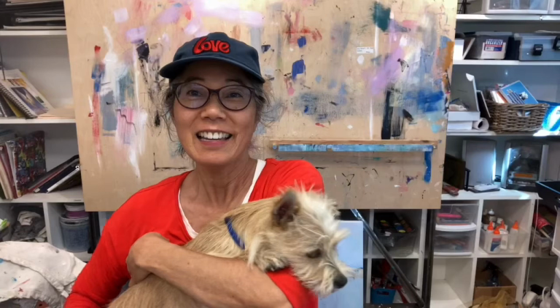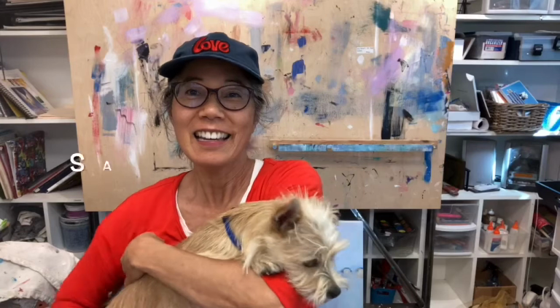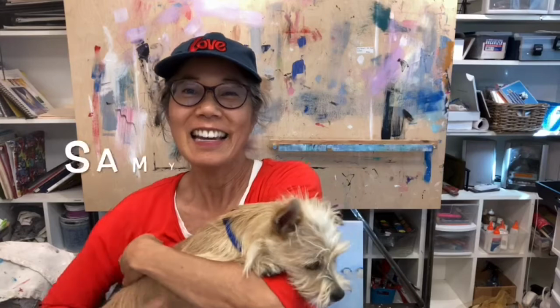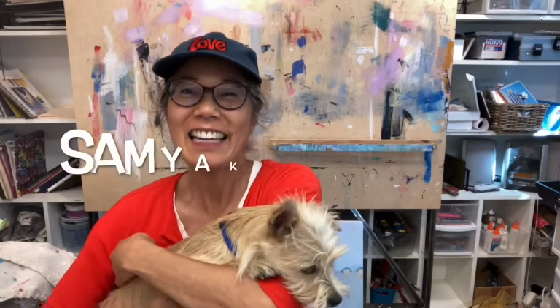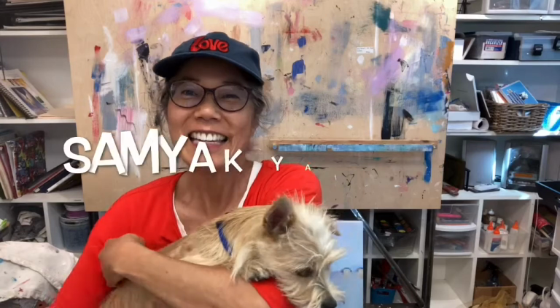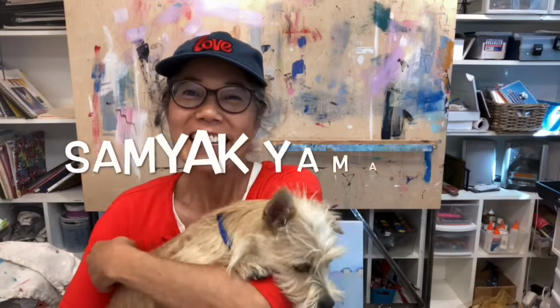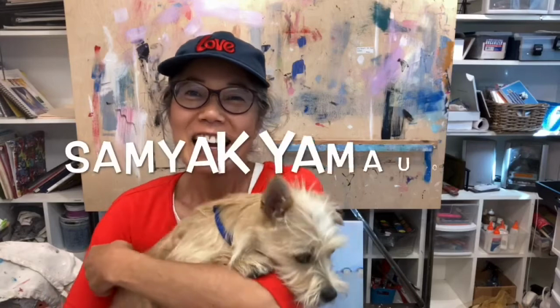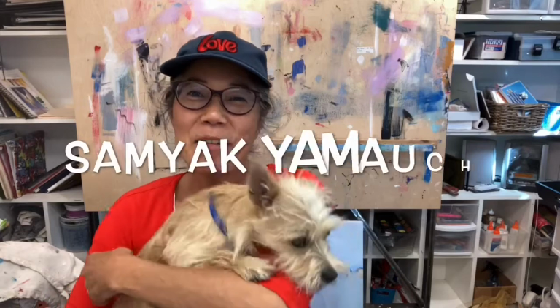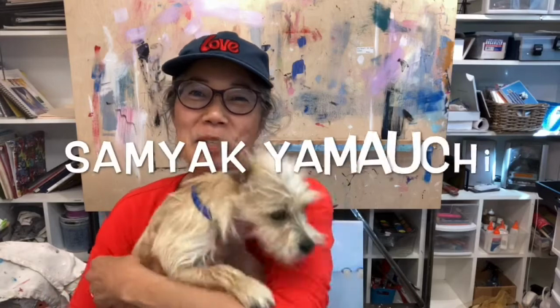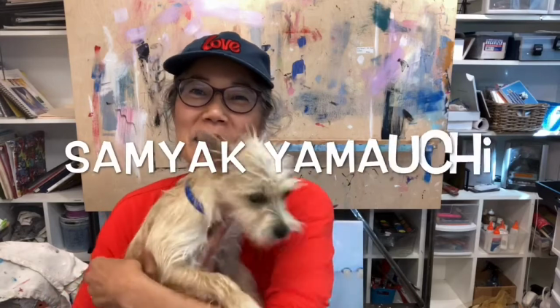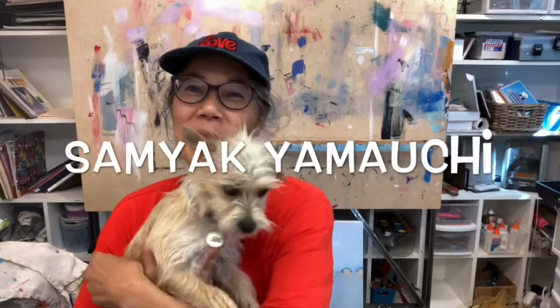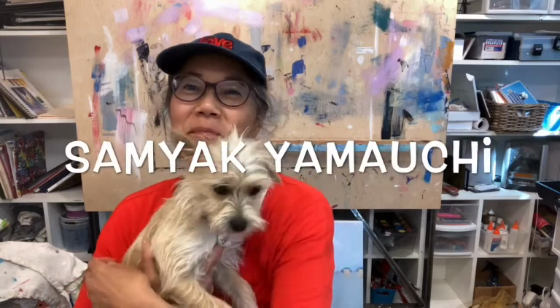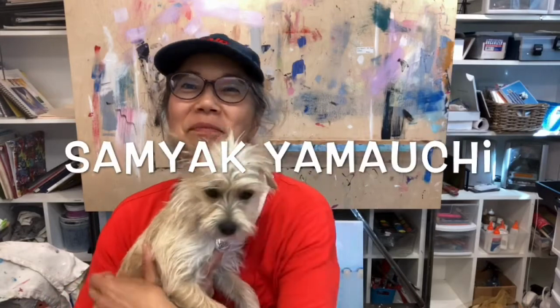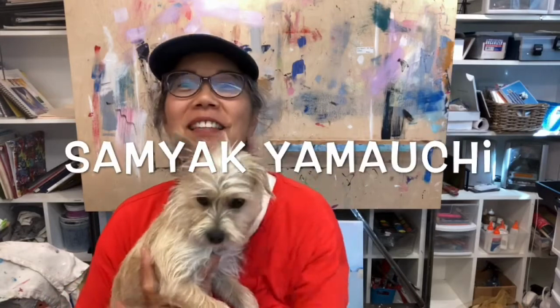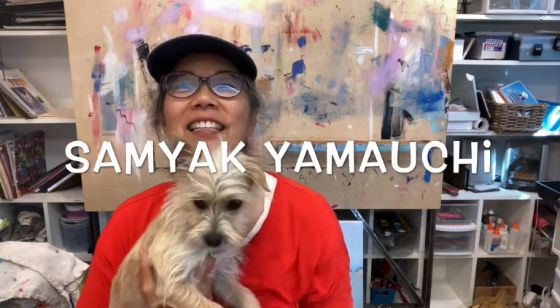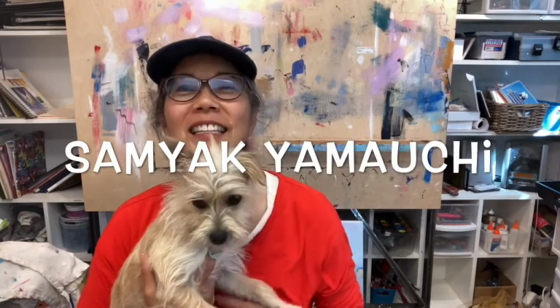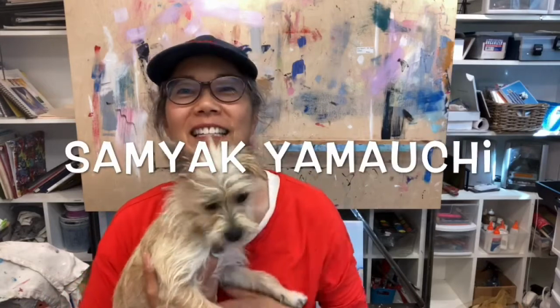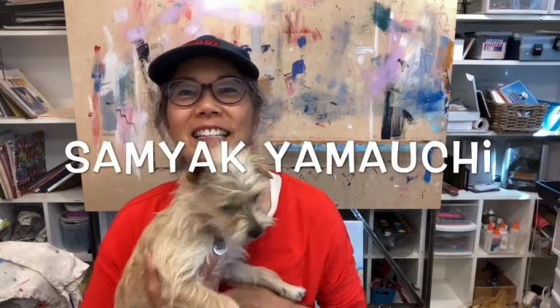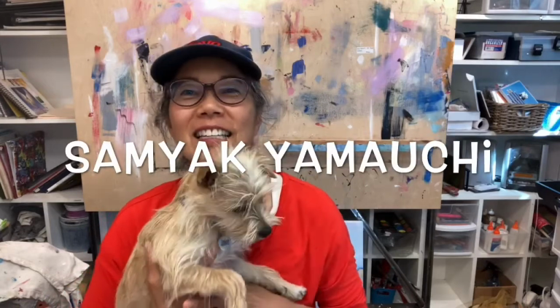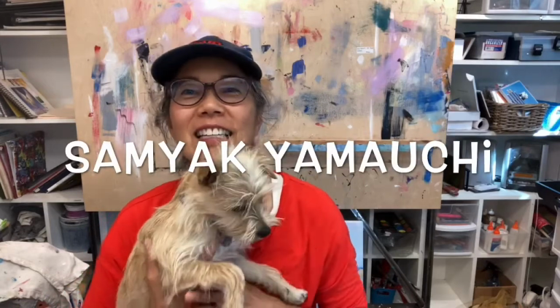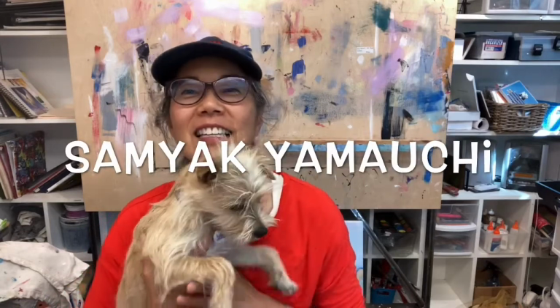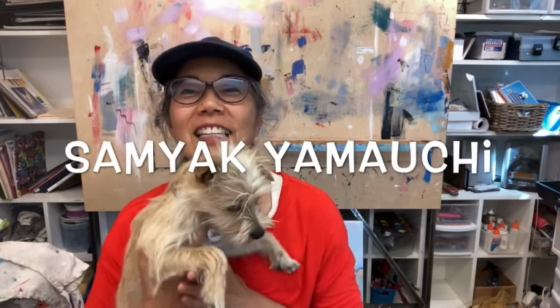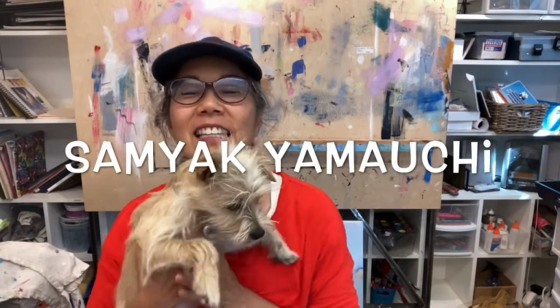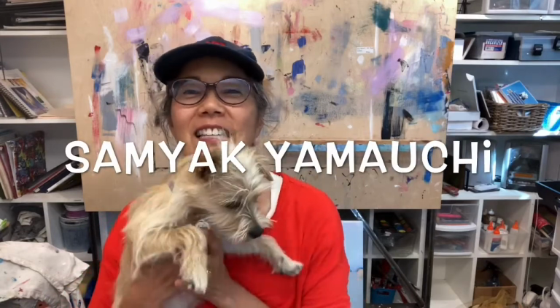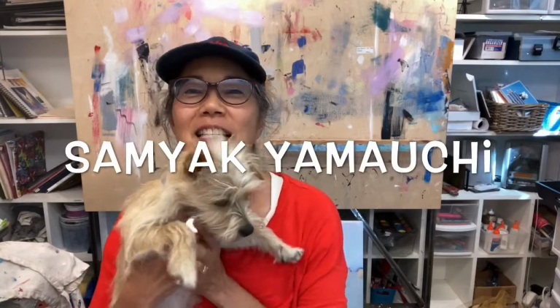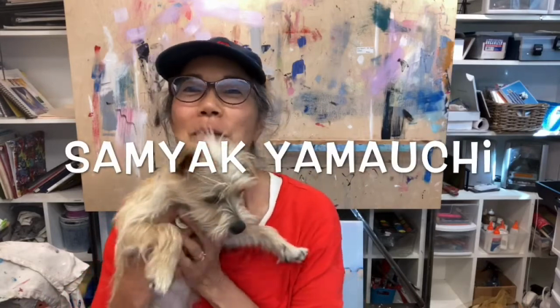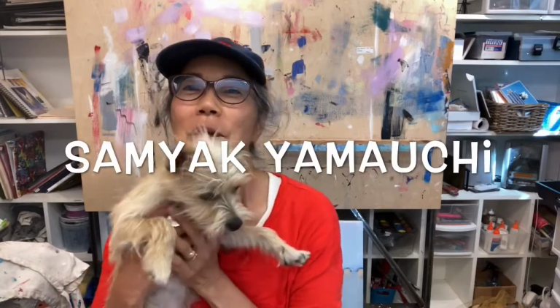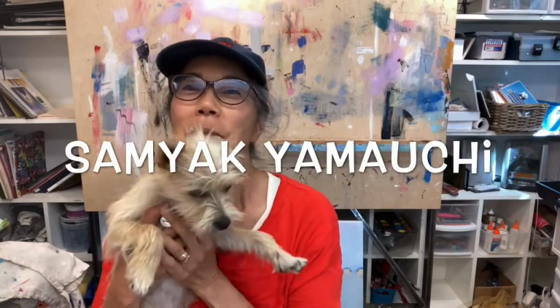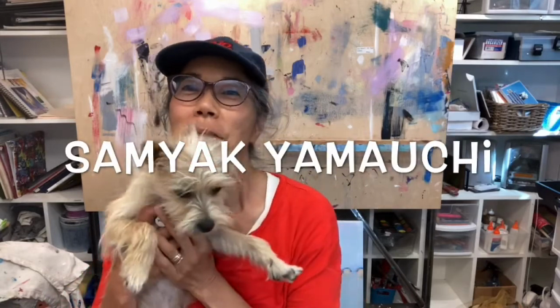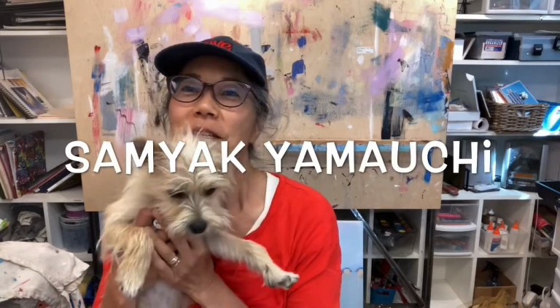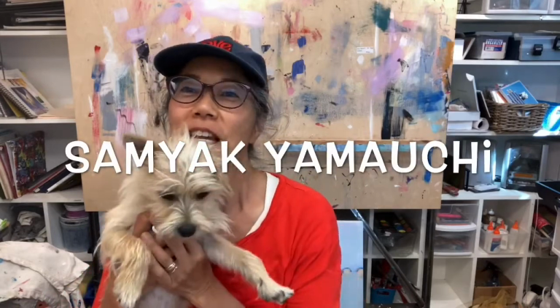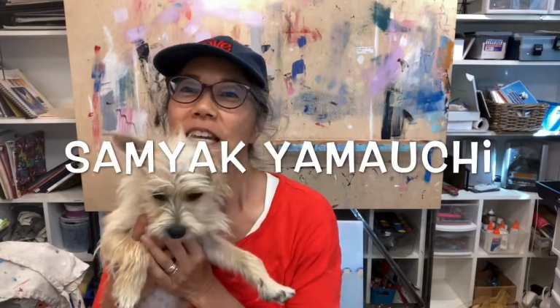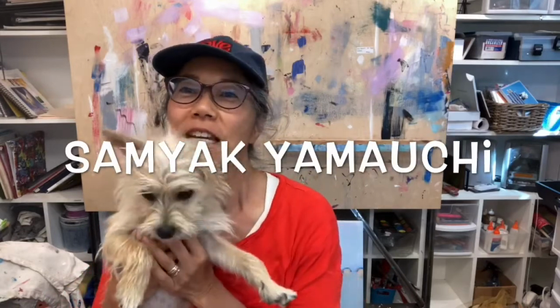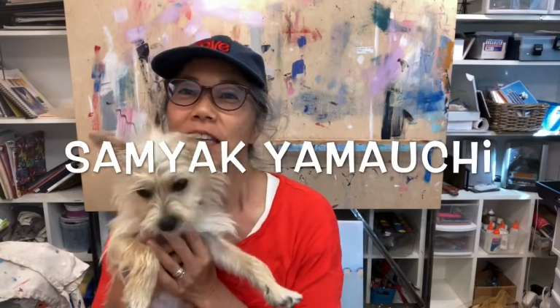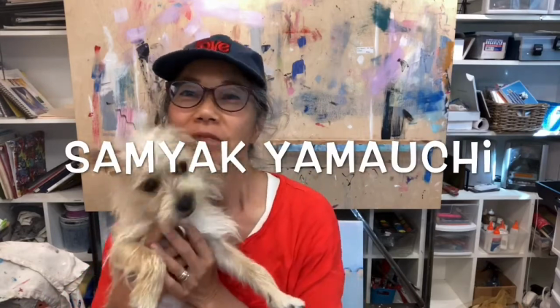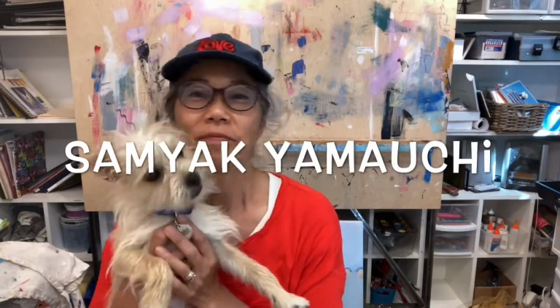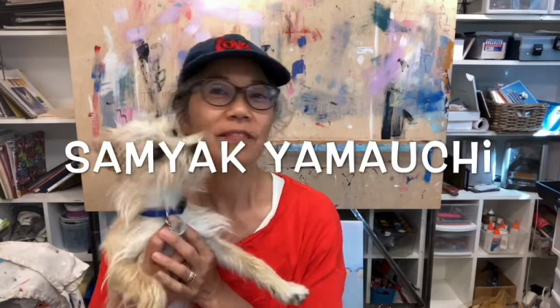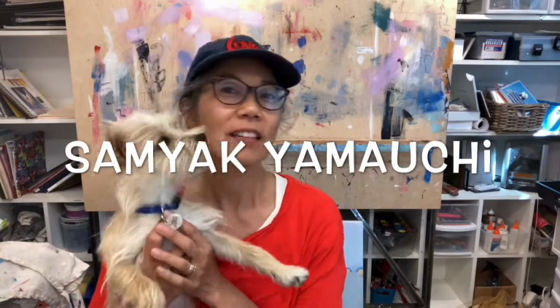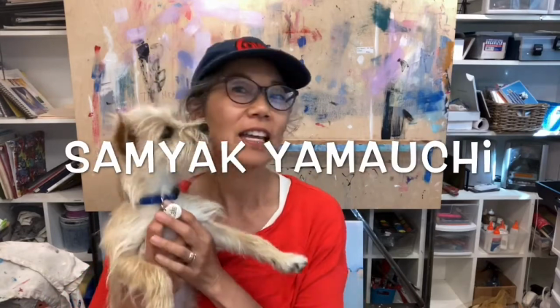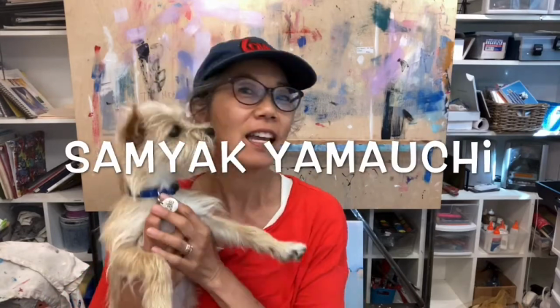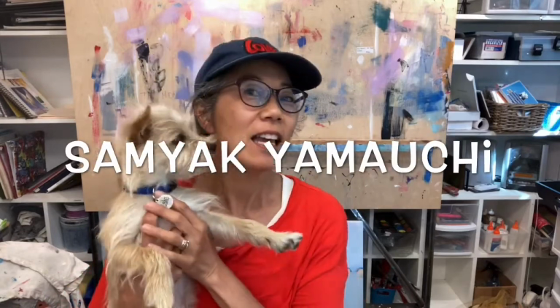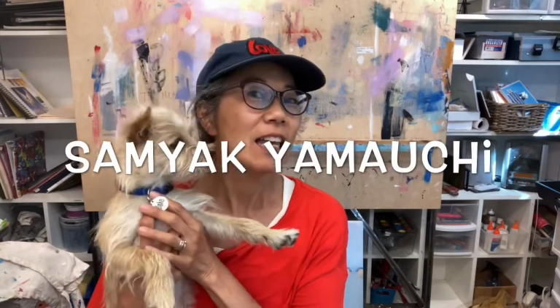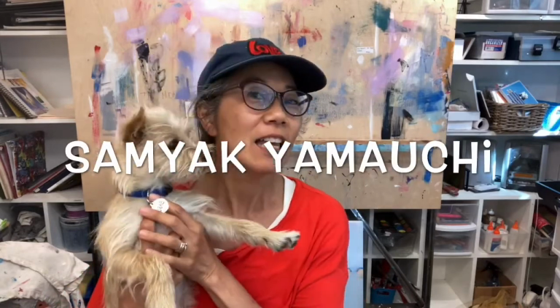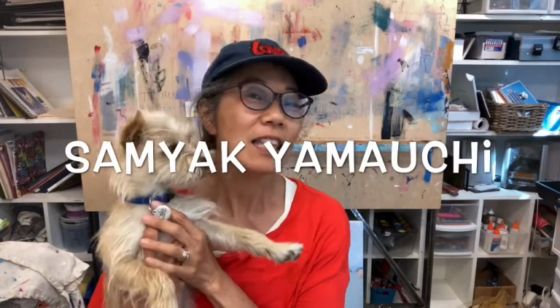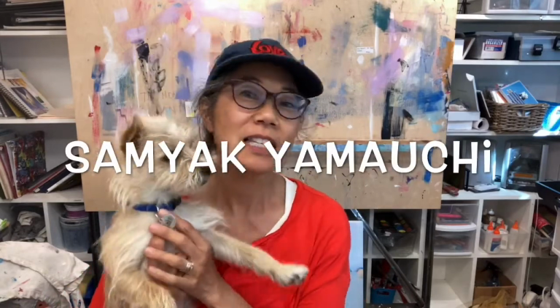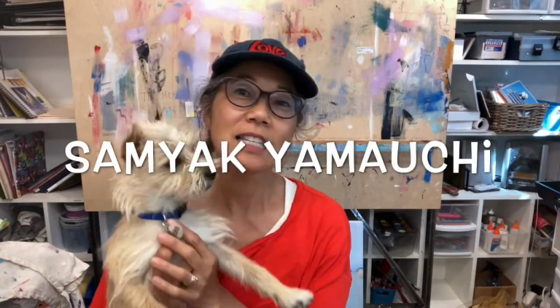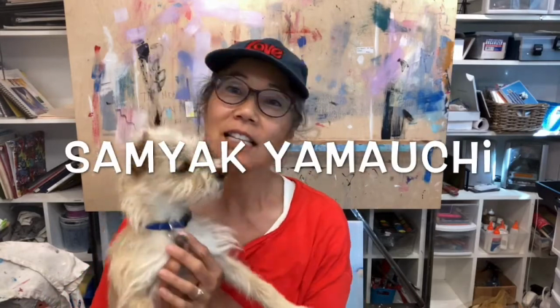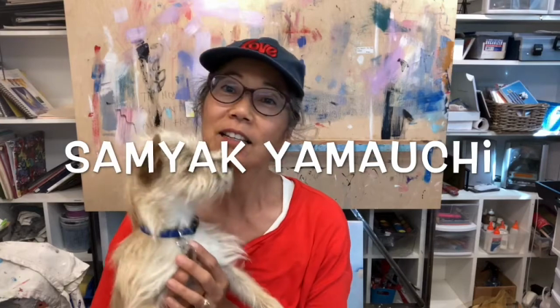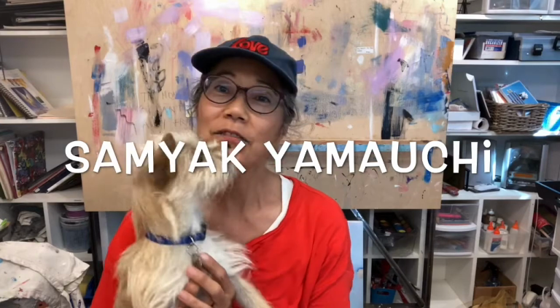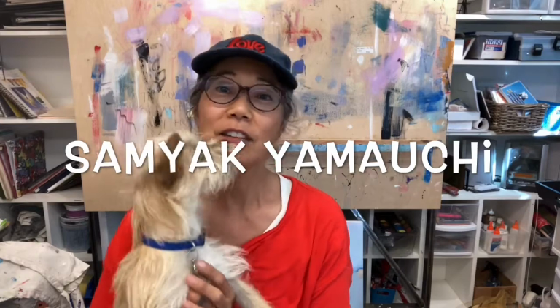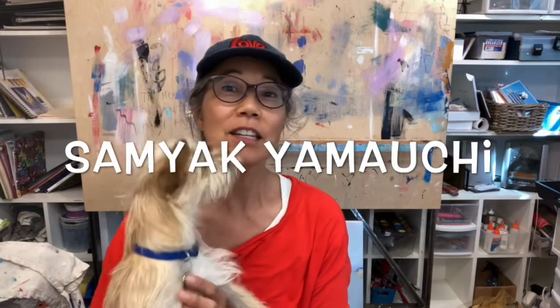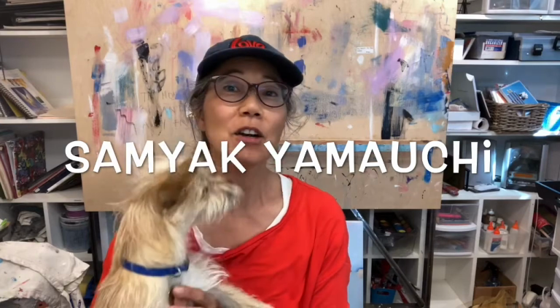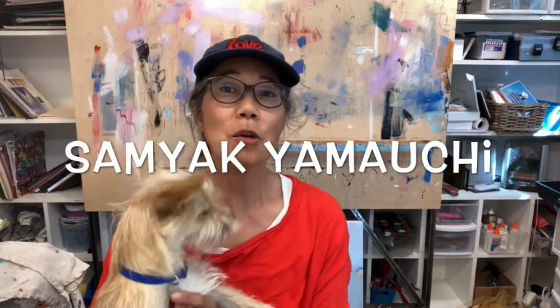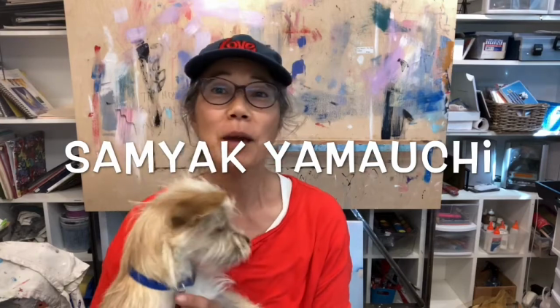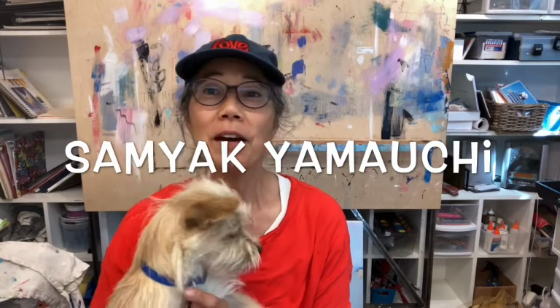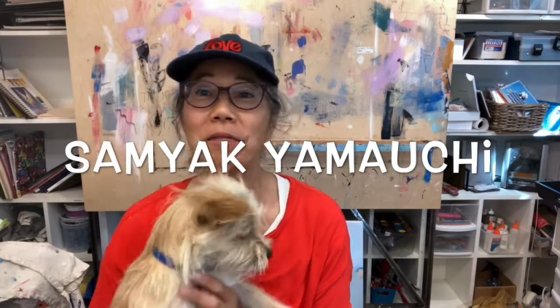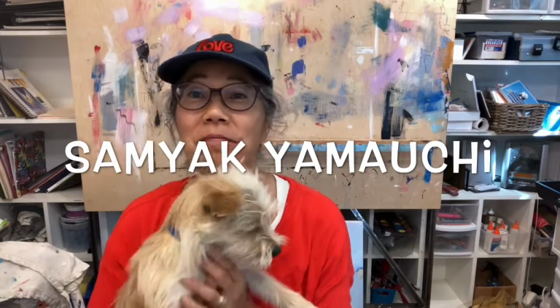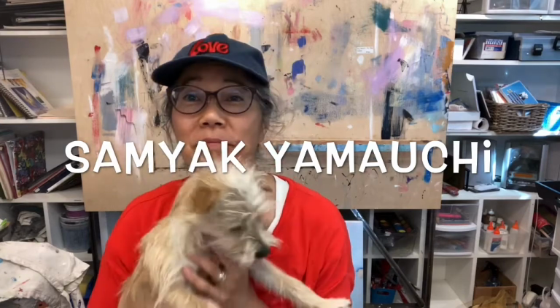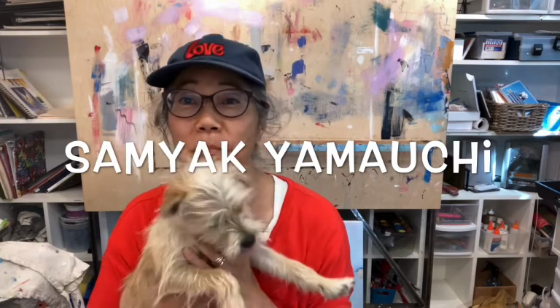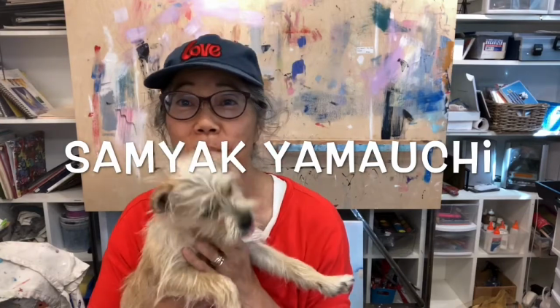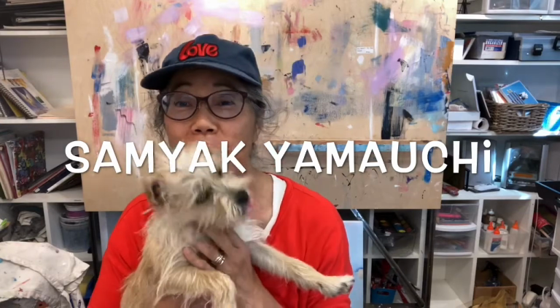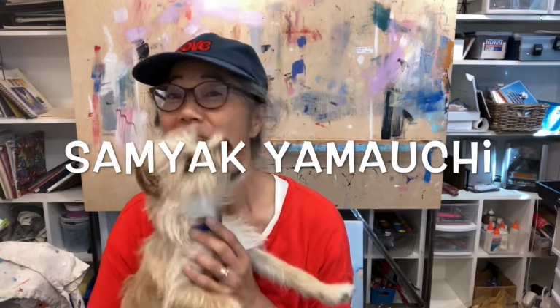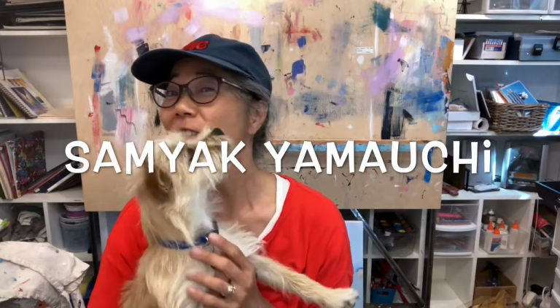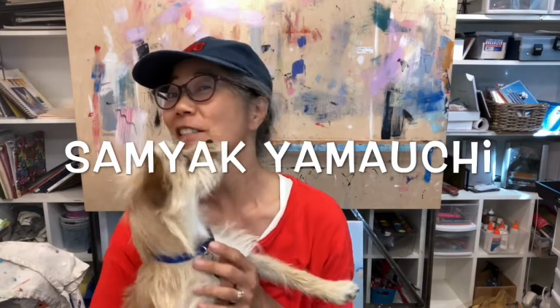Hey, I'm Sam. This is my puppy Jake. This is a little video about my art.